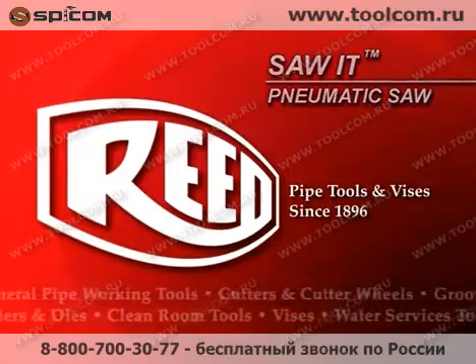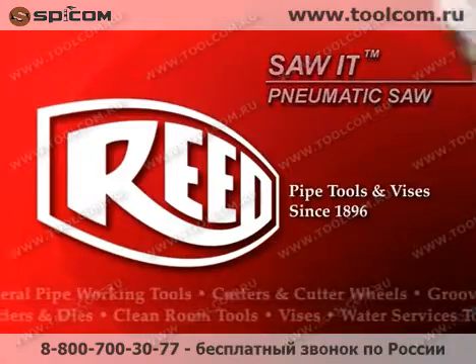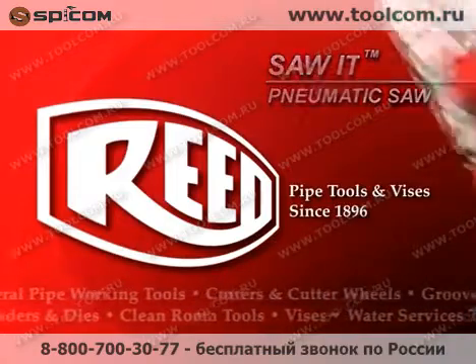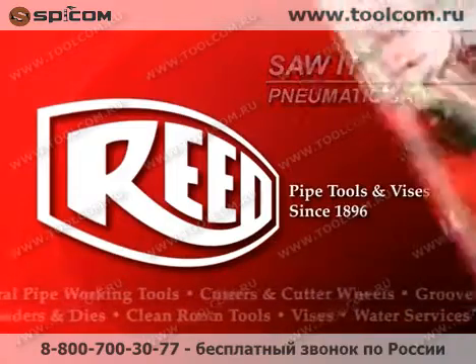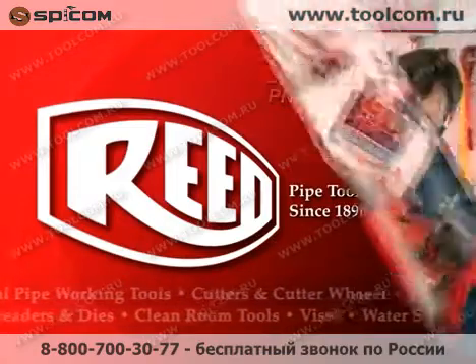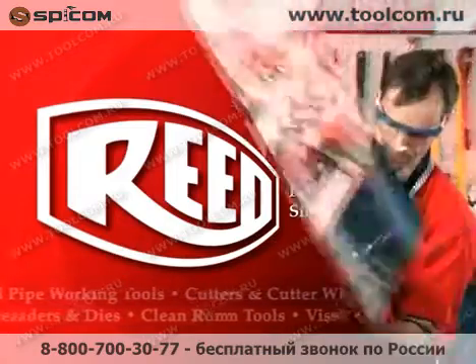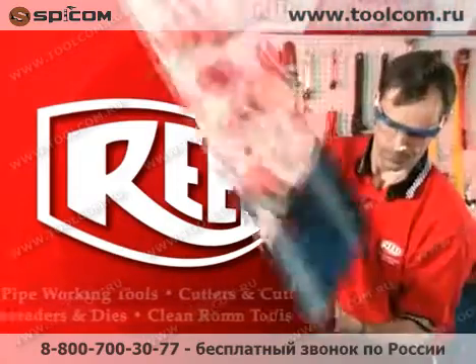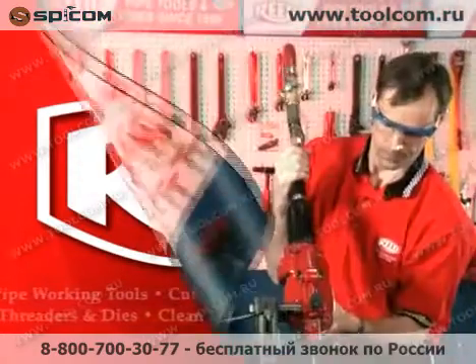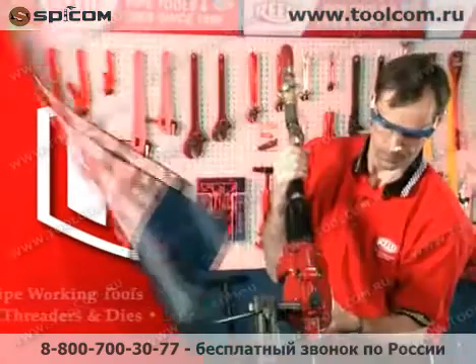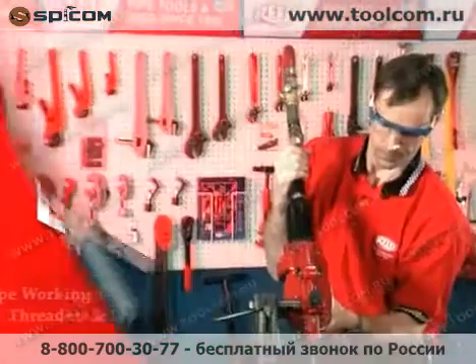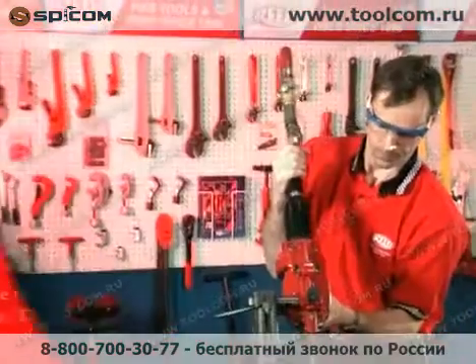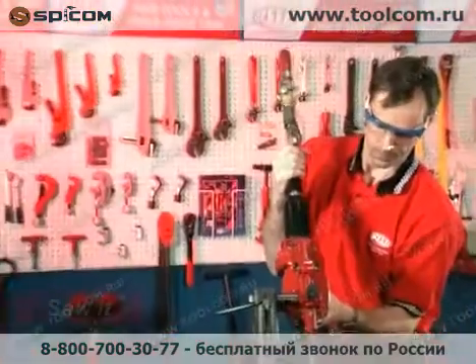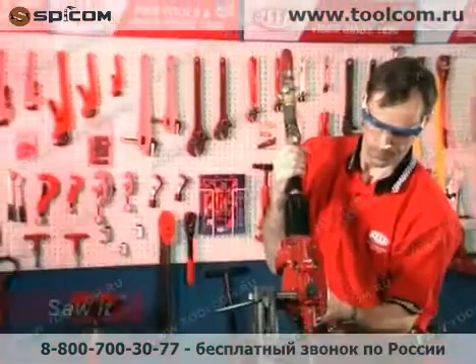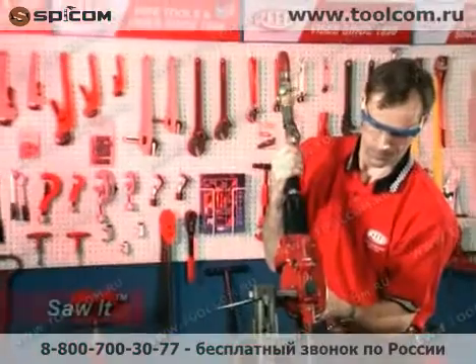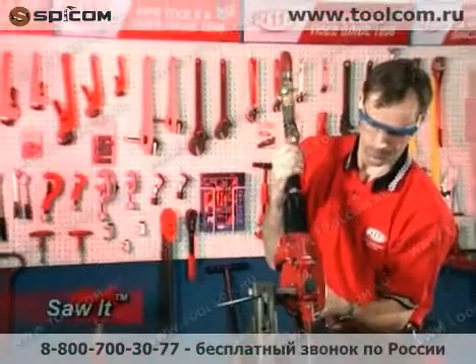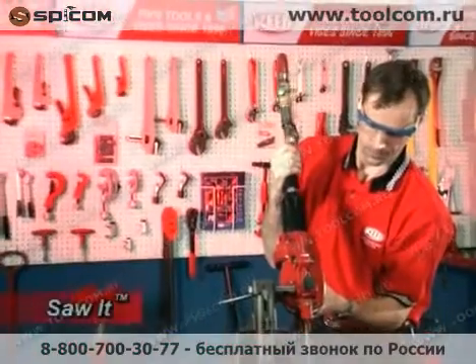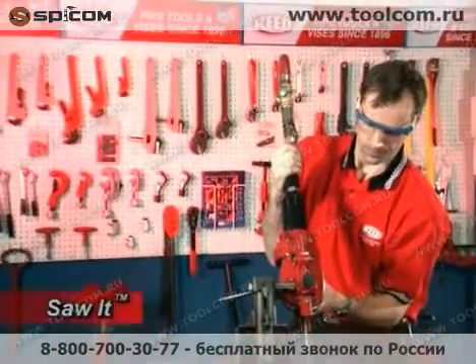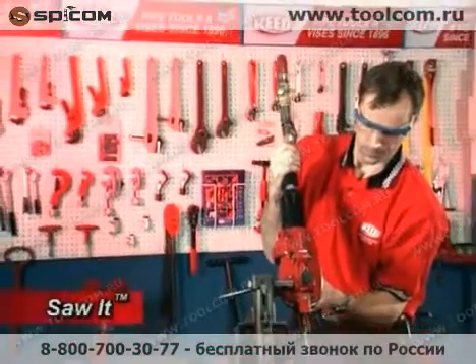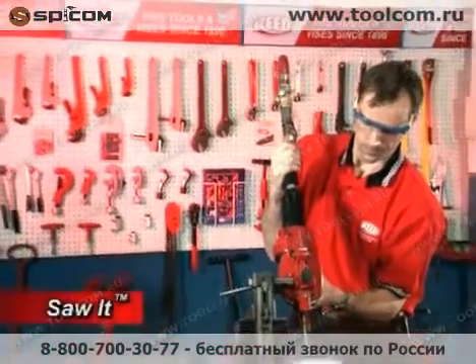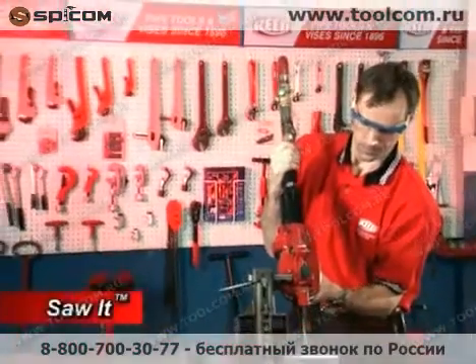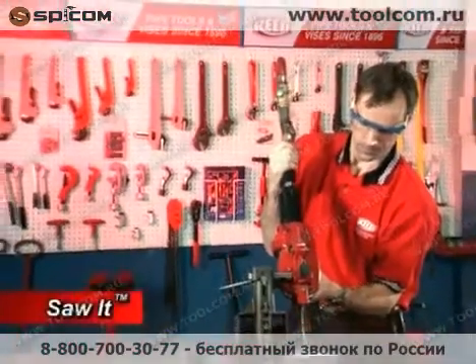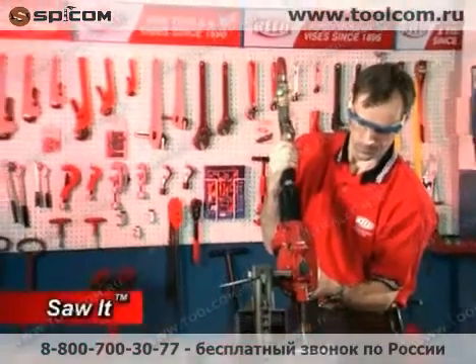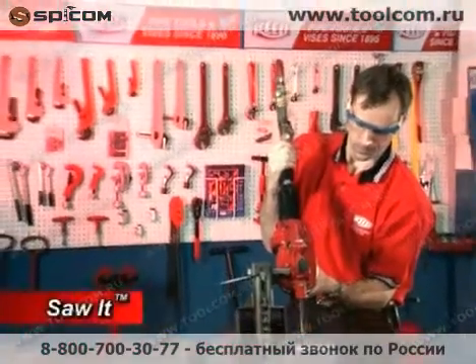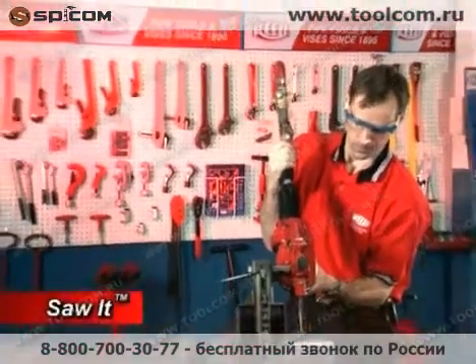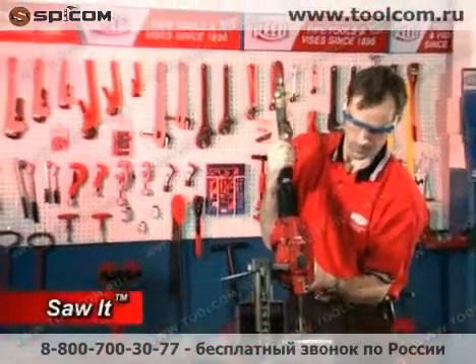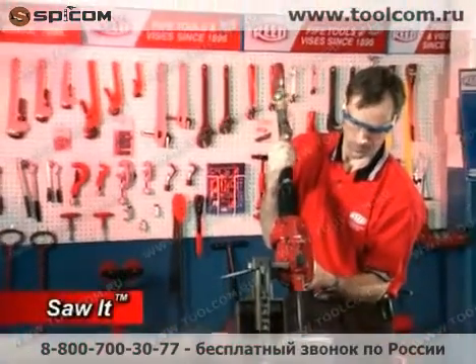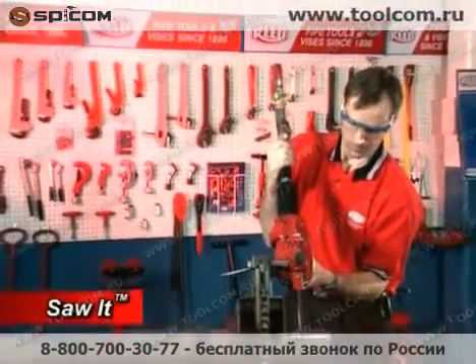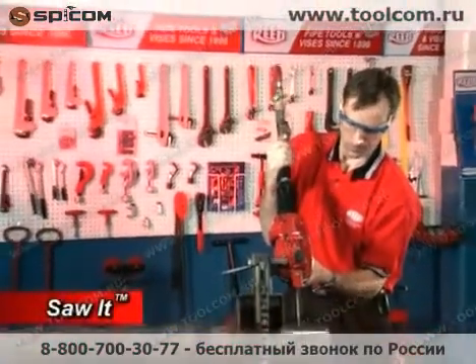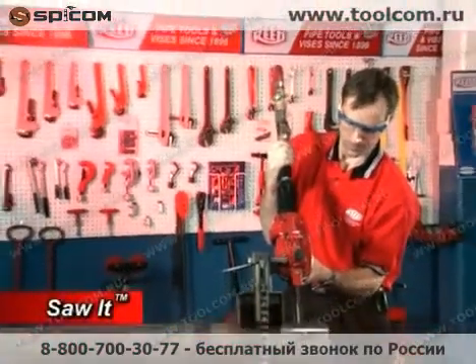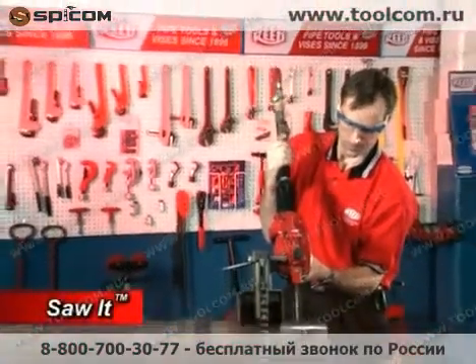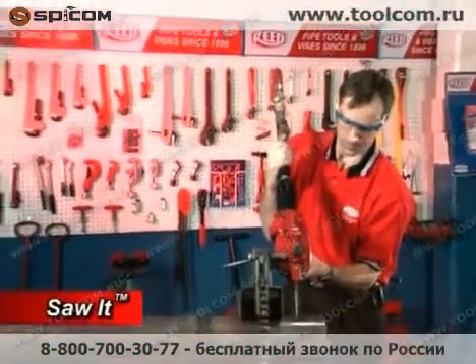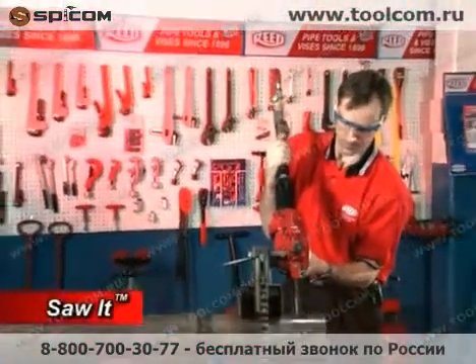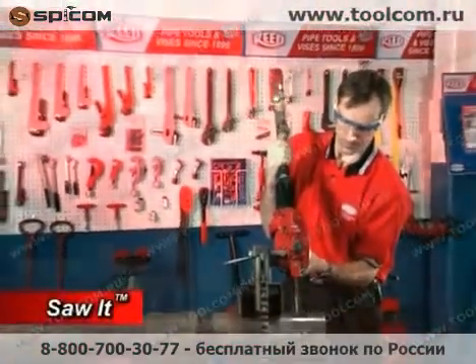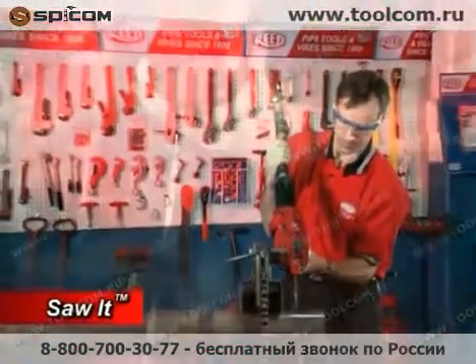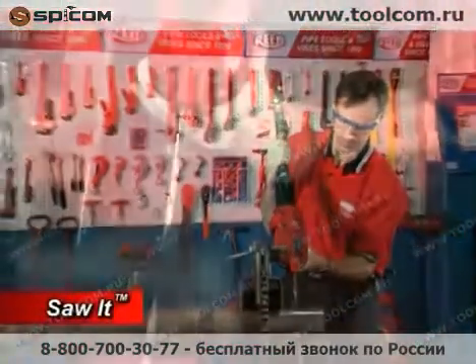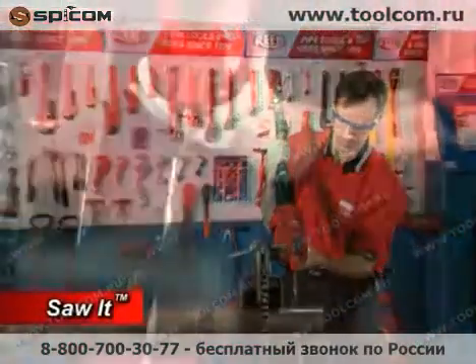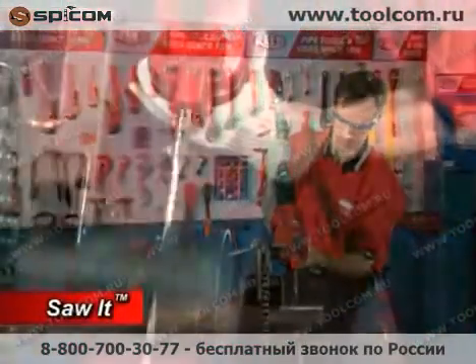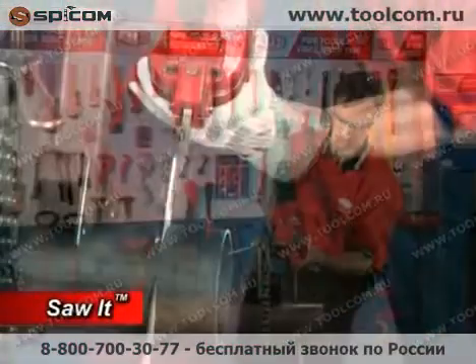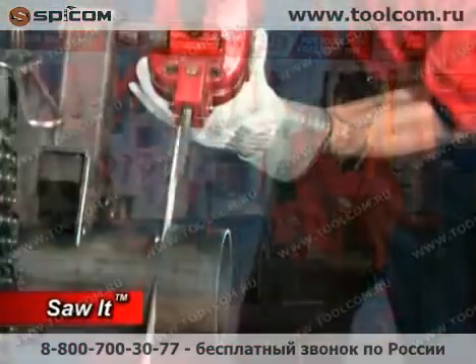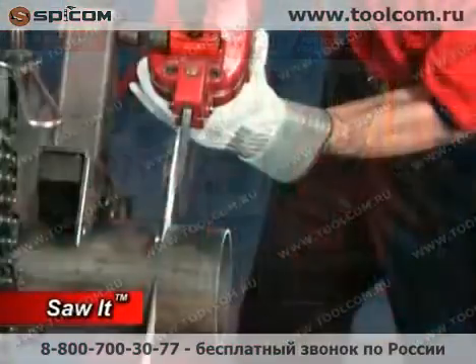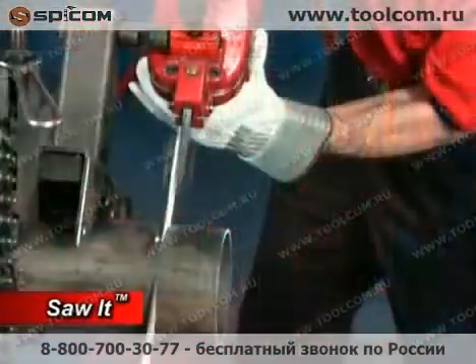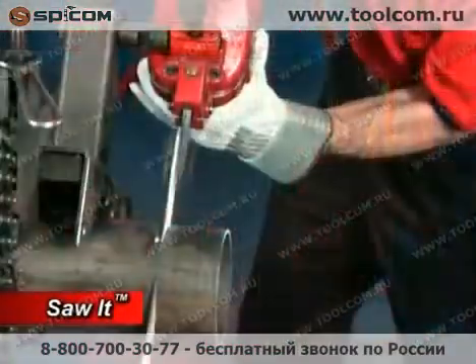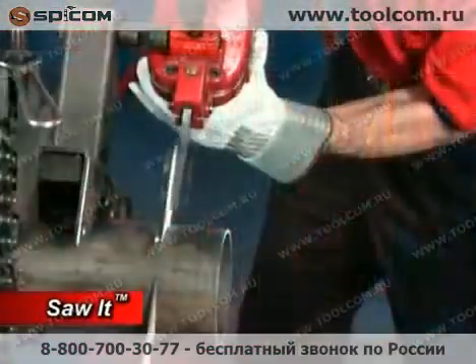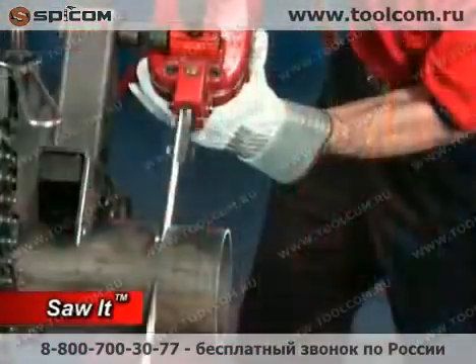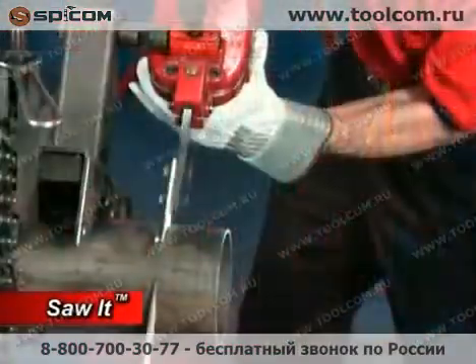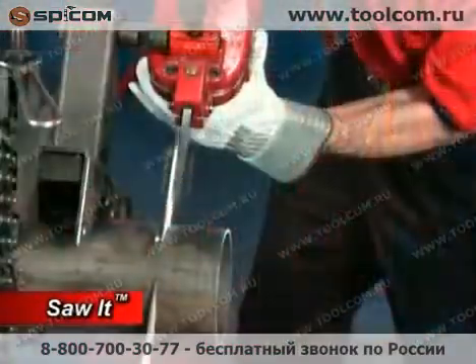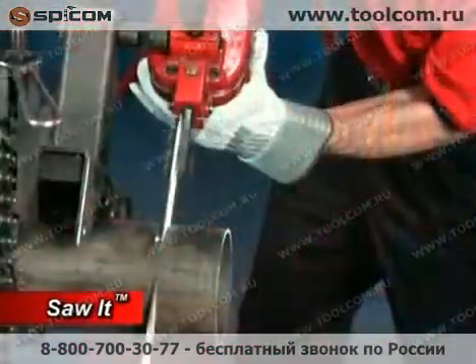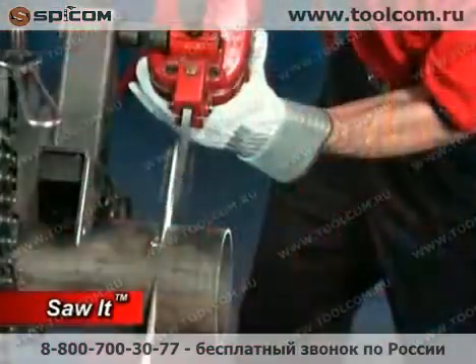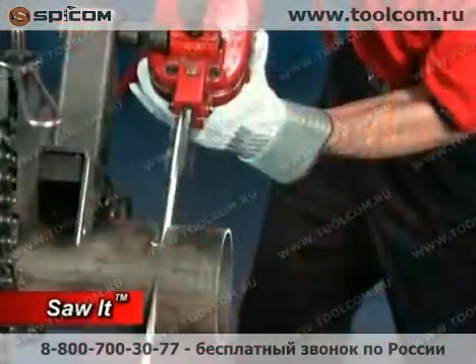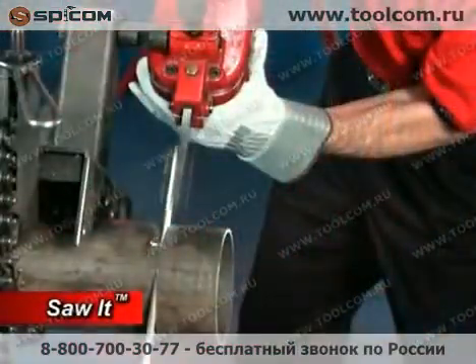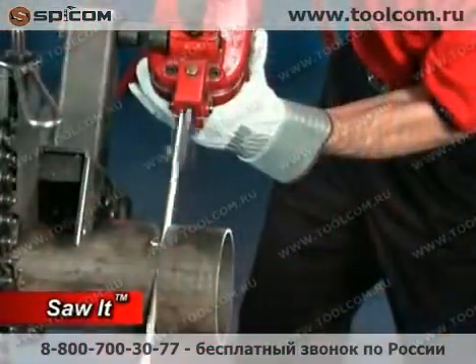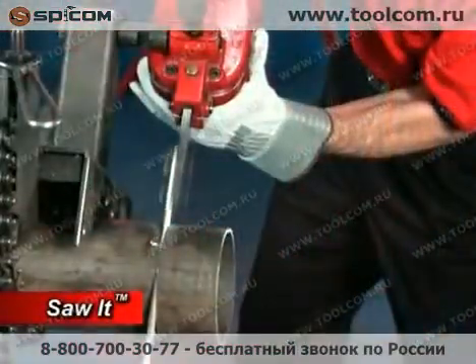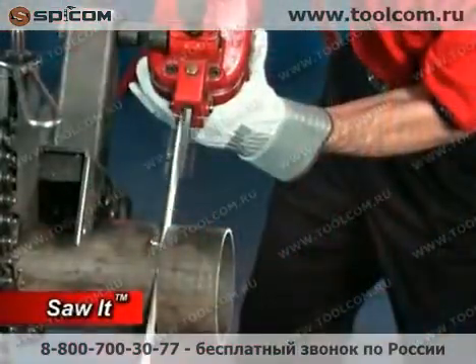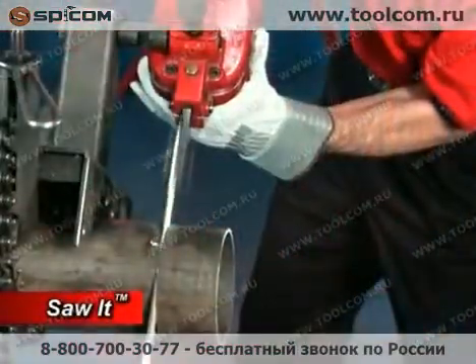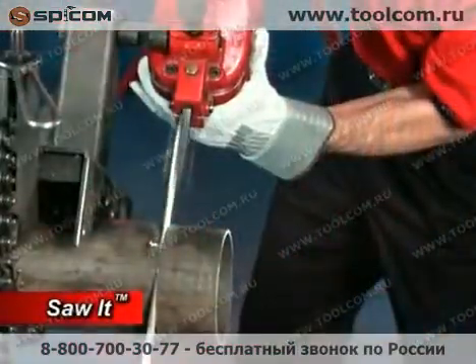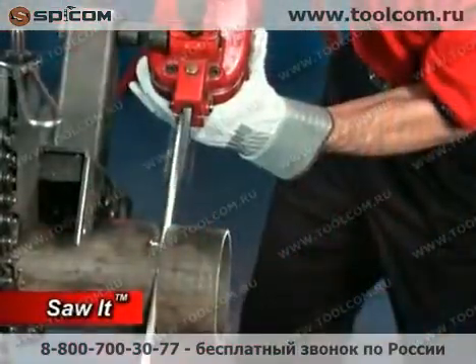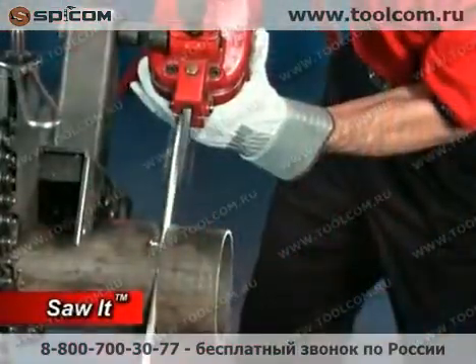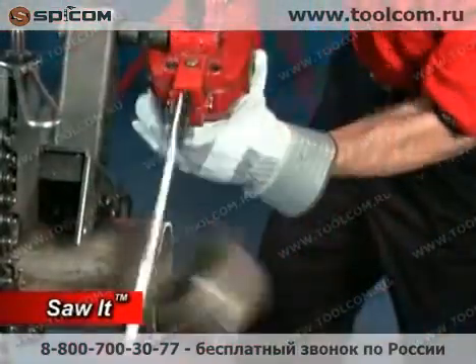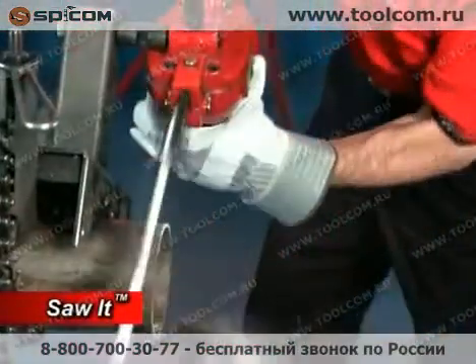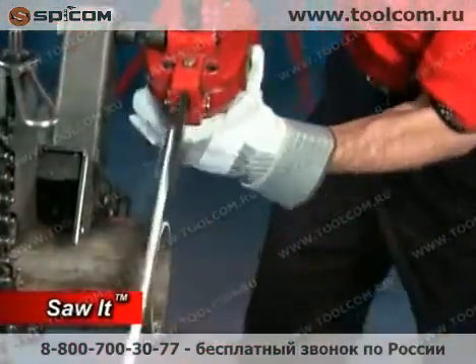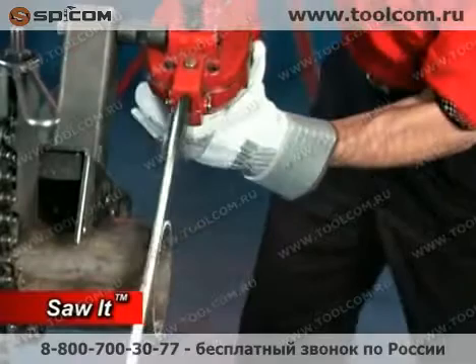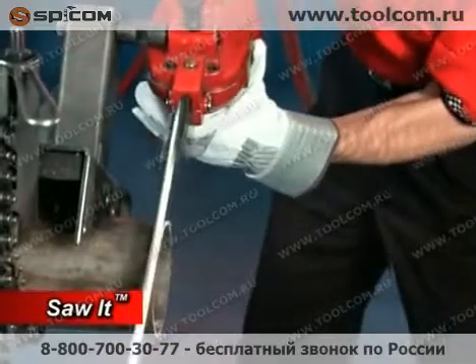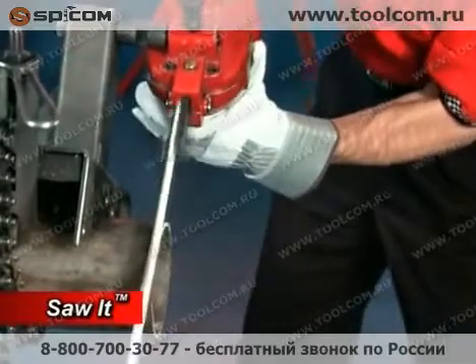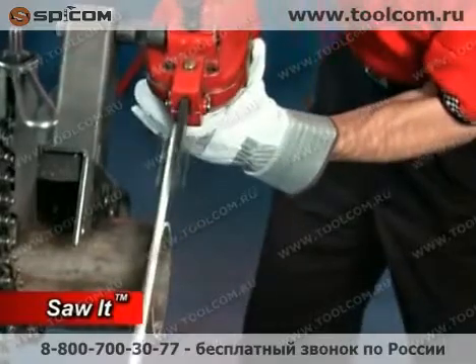New to the Reed family, the Sawed Pneumatic Saw offers a safe cutting option compared to gas-powered chop saws.